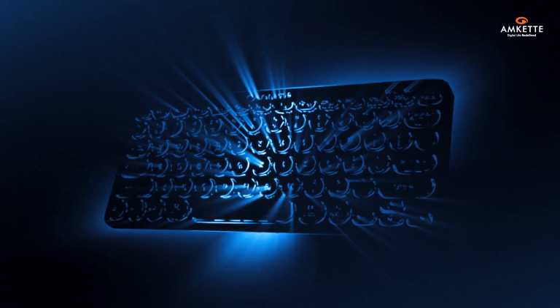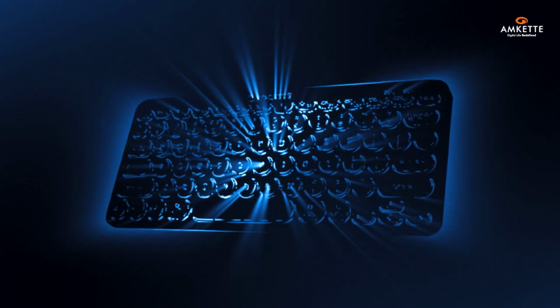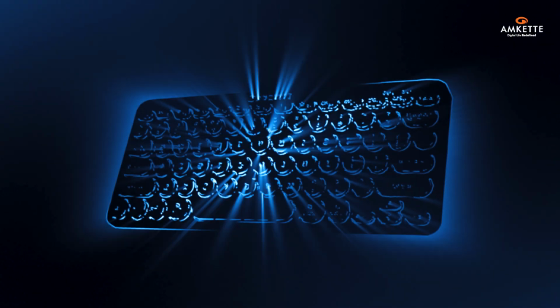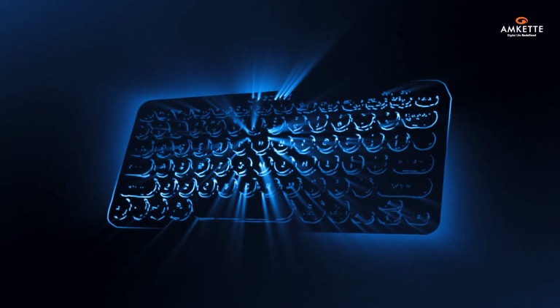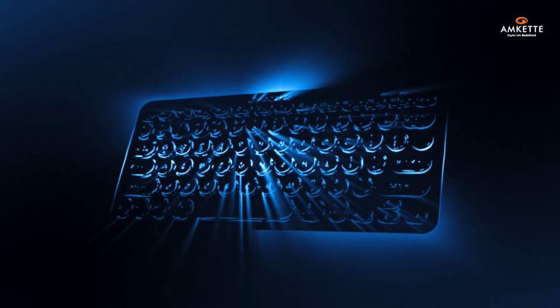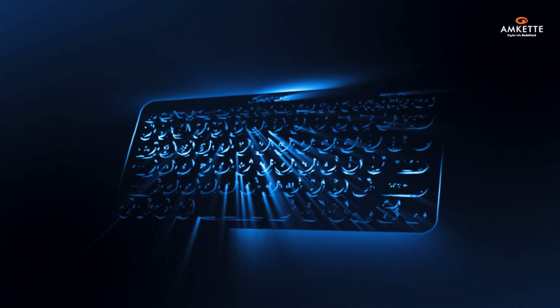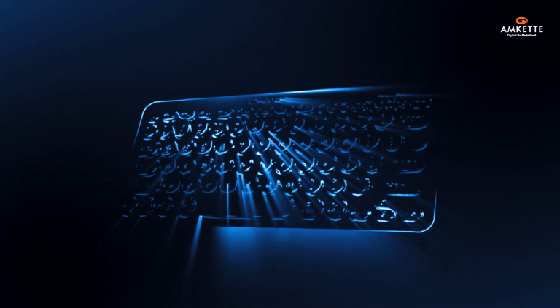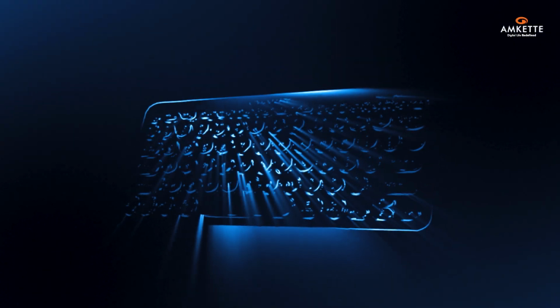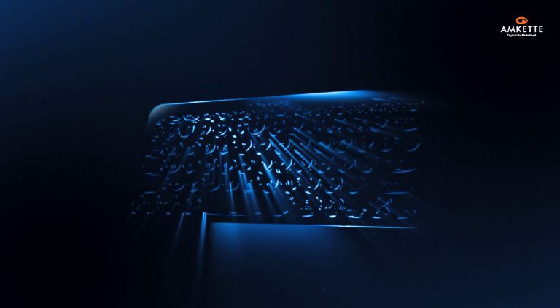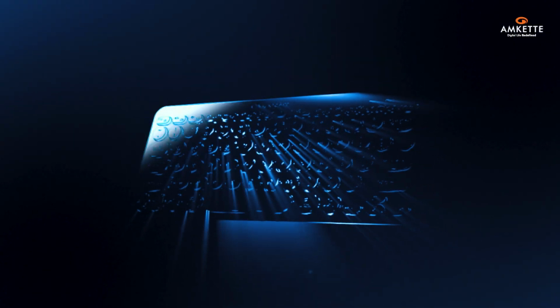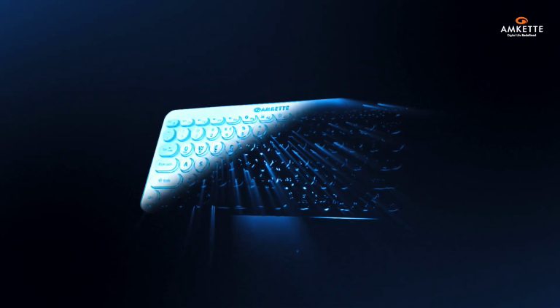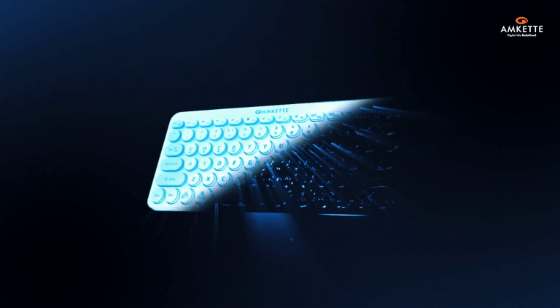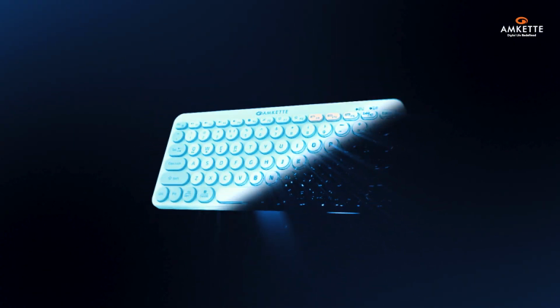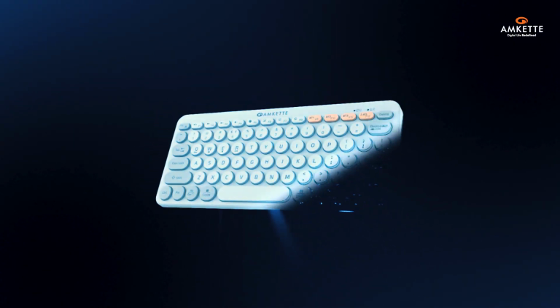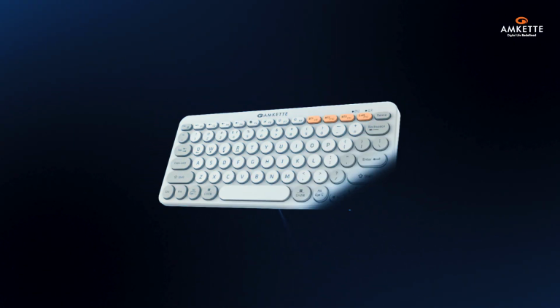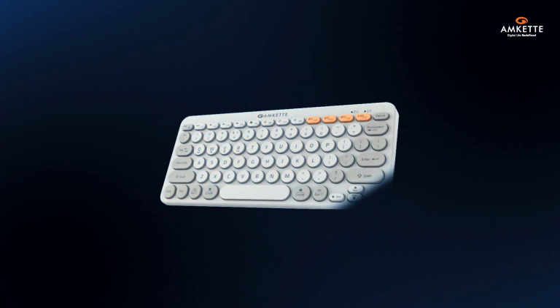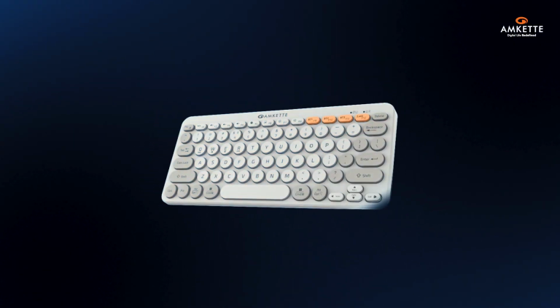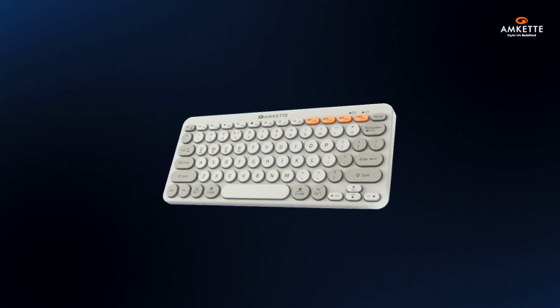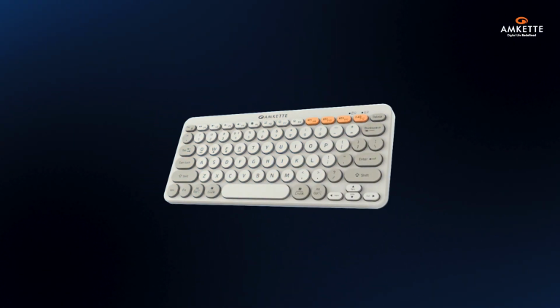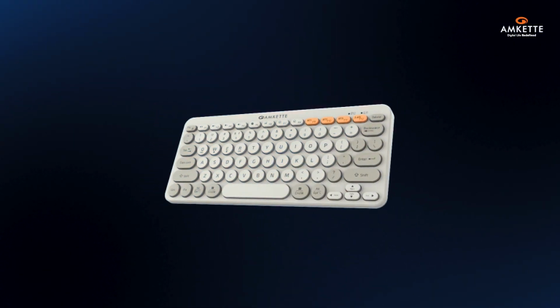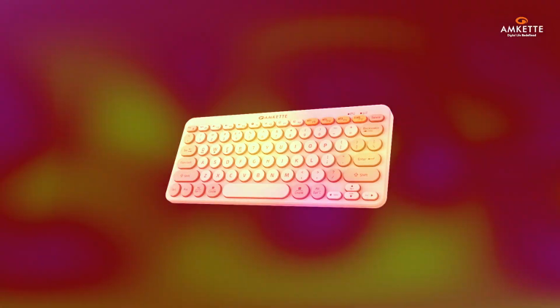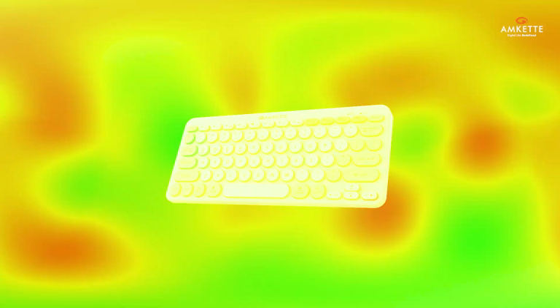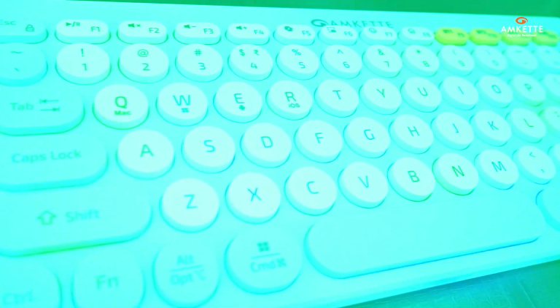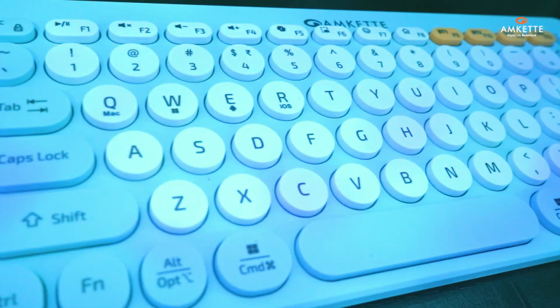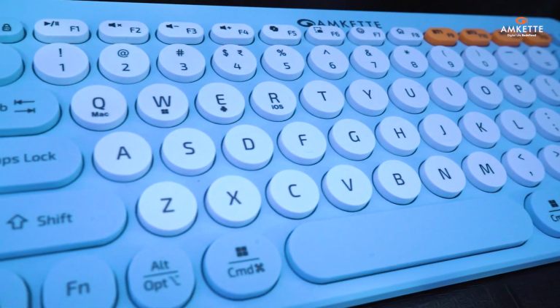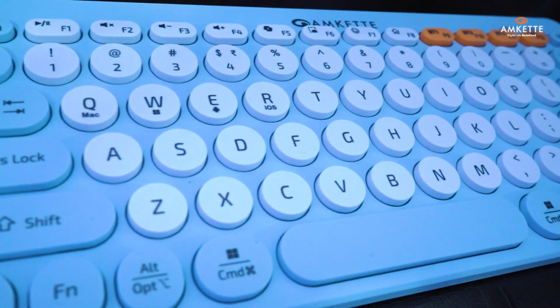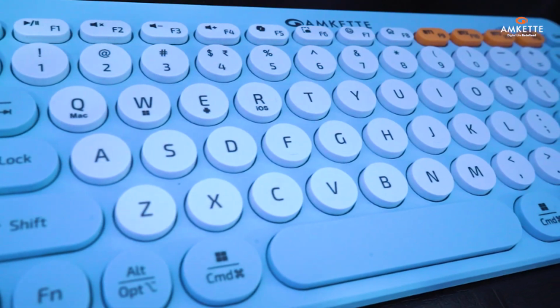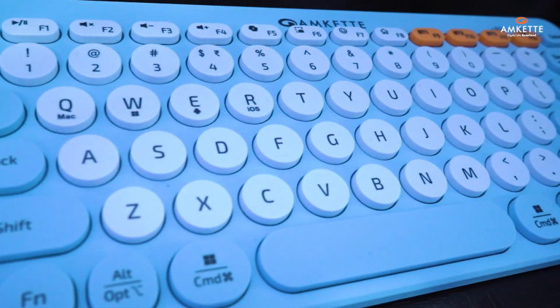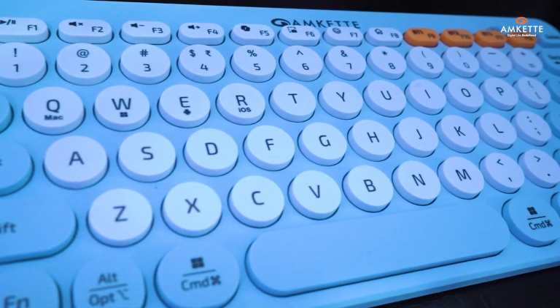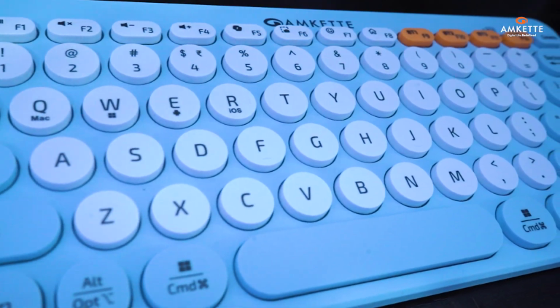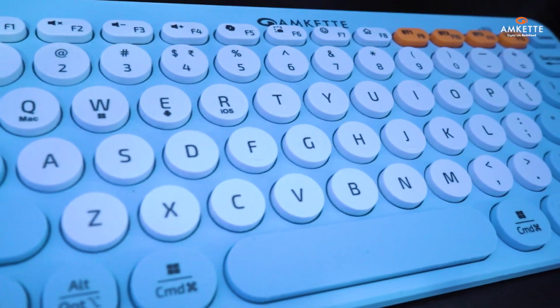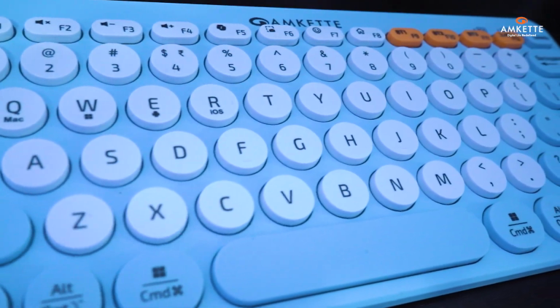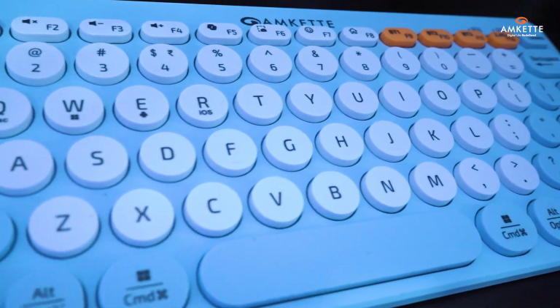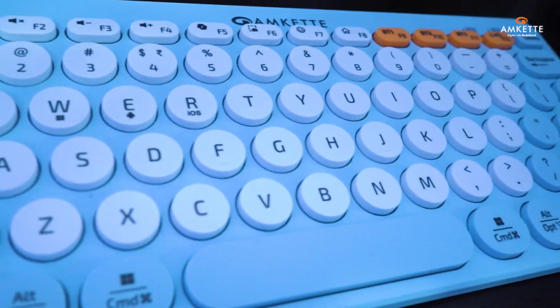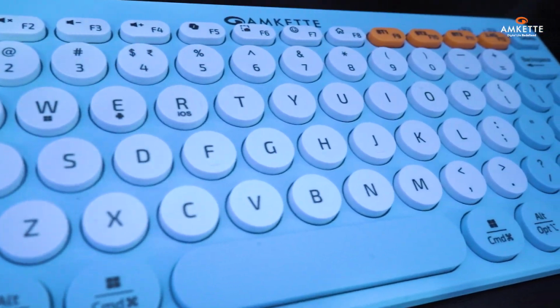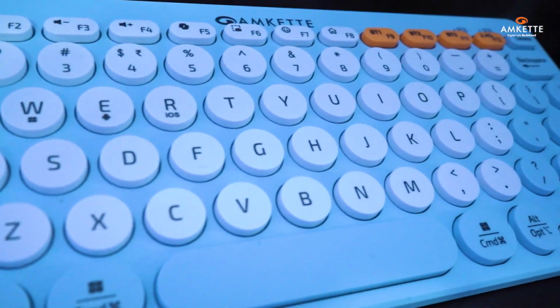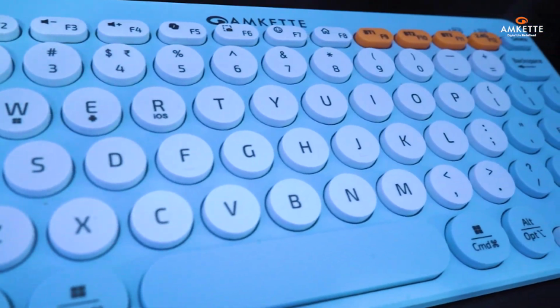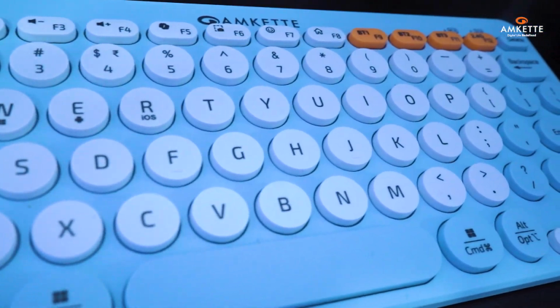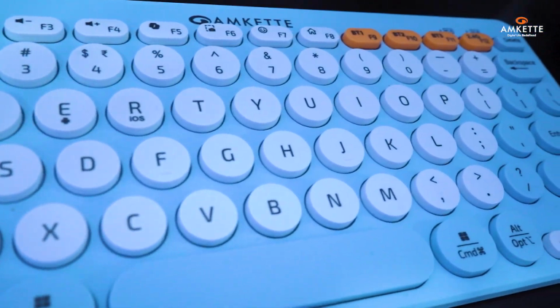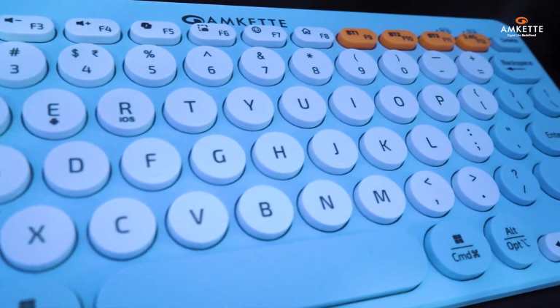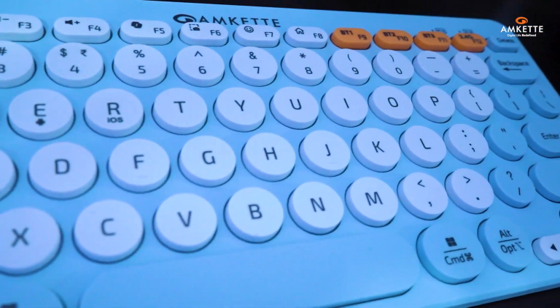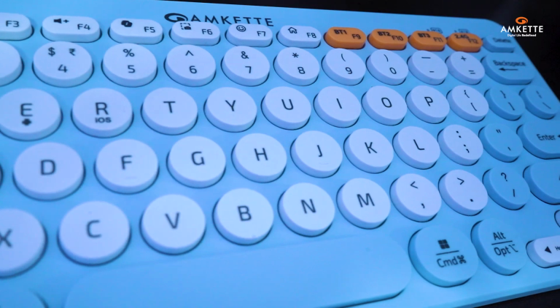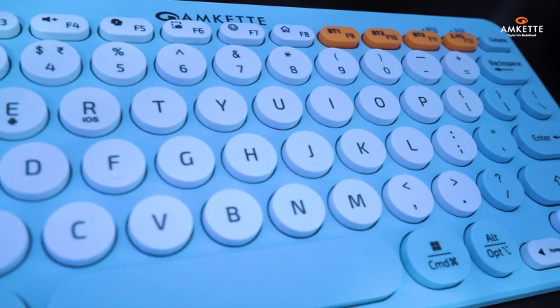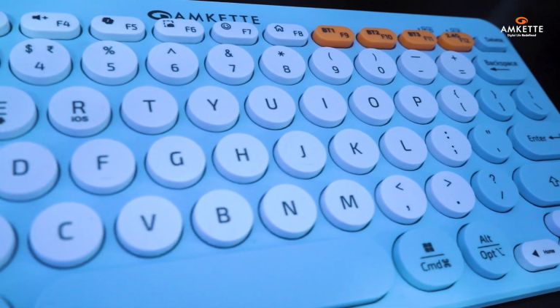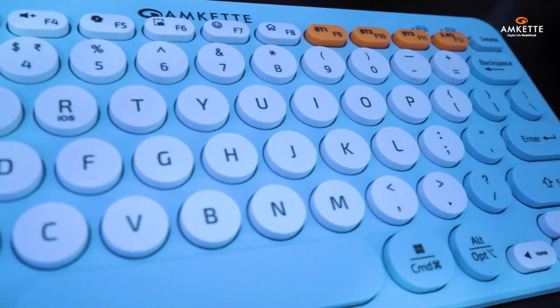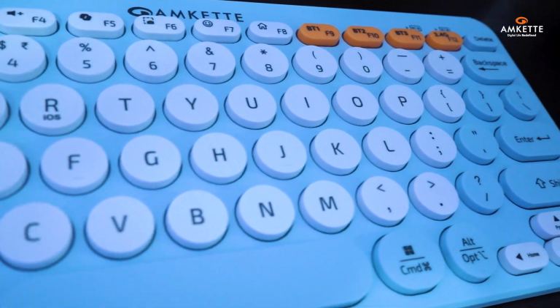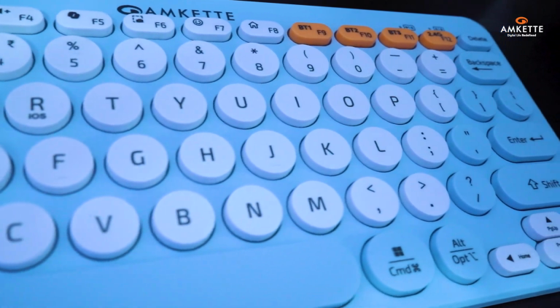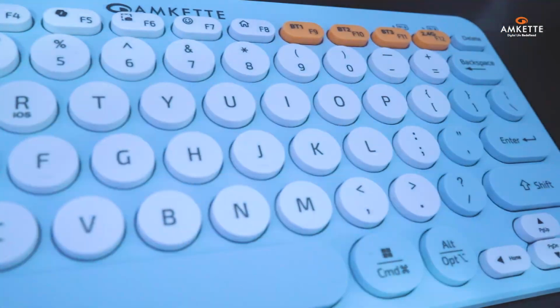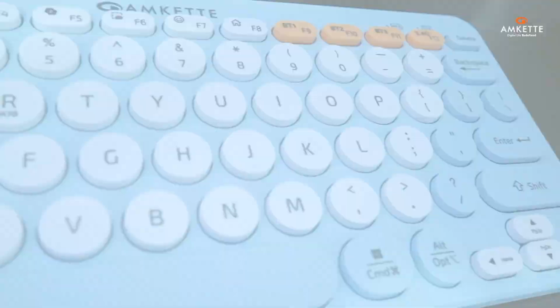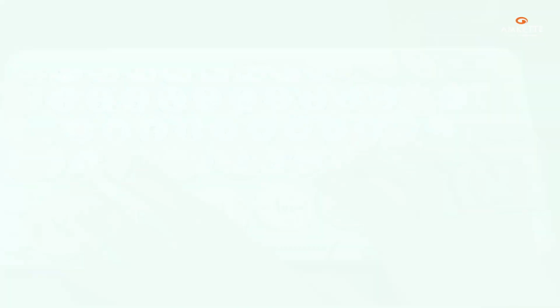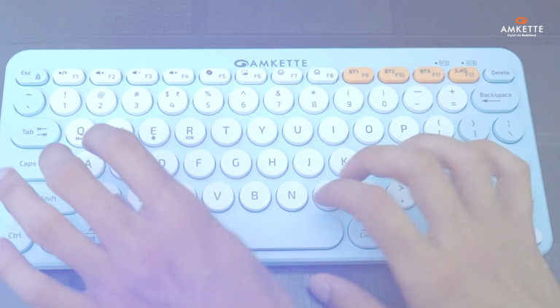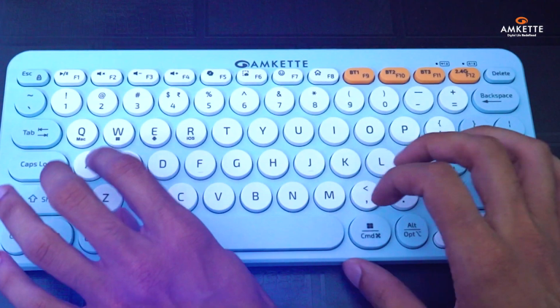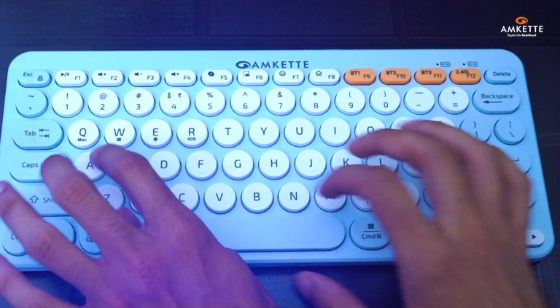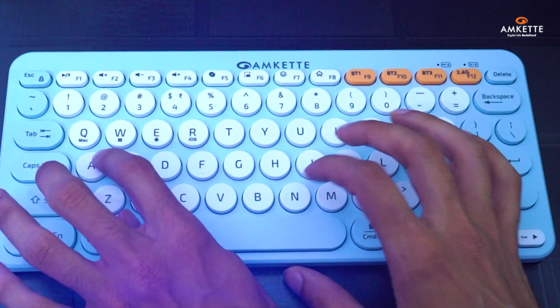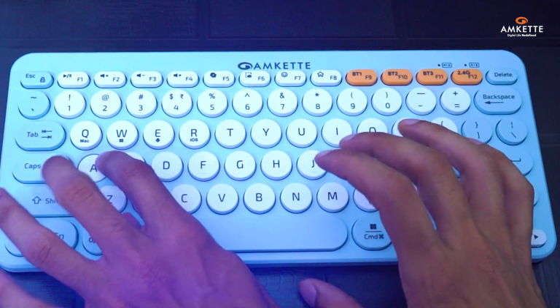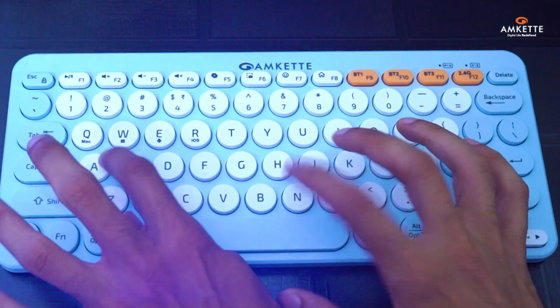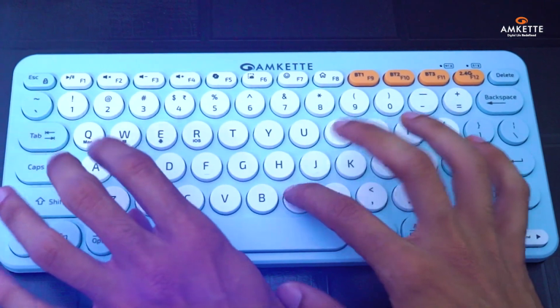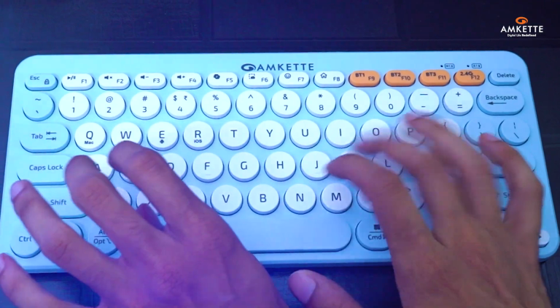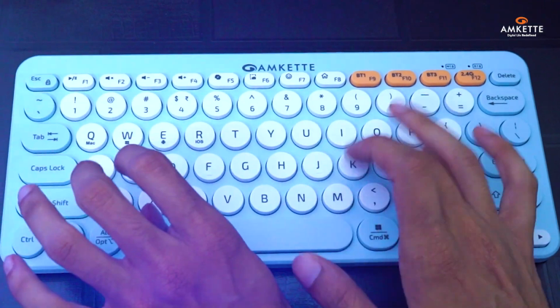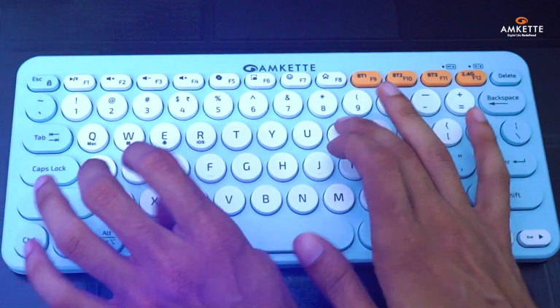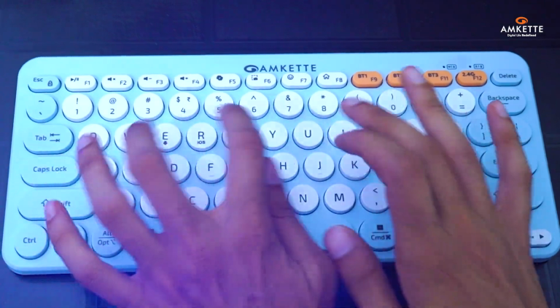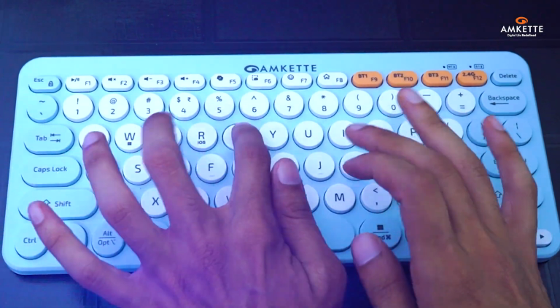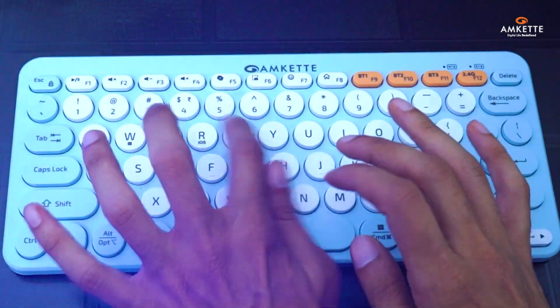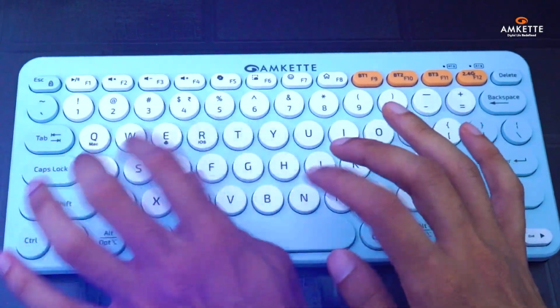Let's get familiar with your new keyboard. The retro pop keys not only look bold, but offer a smooth, satisfying typing experience.